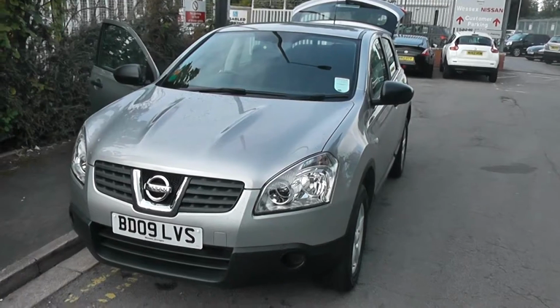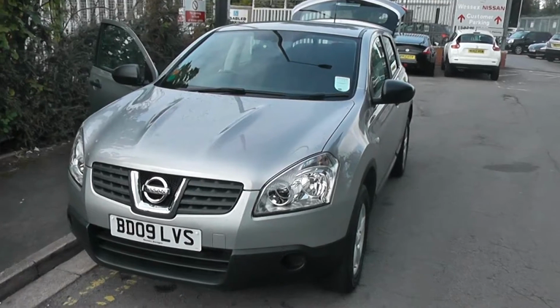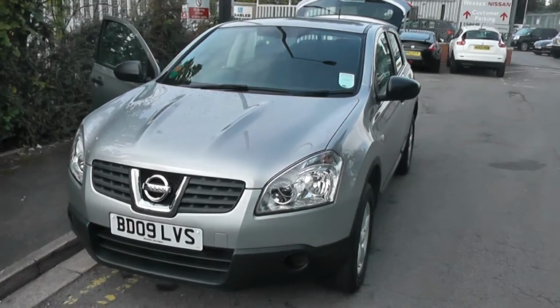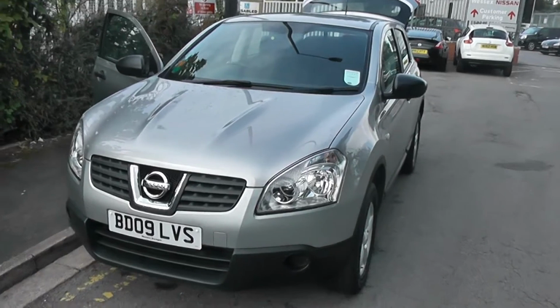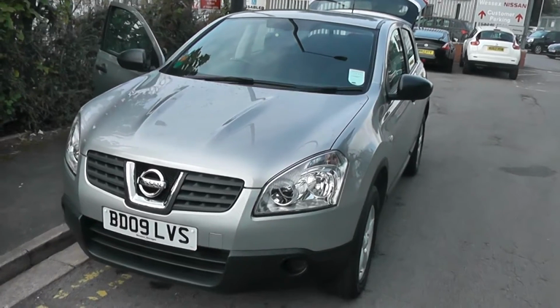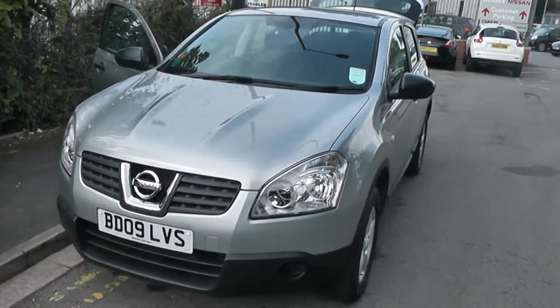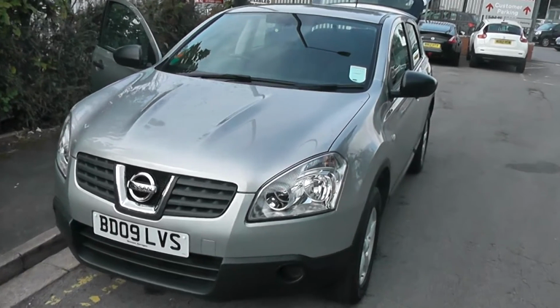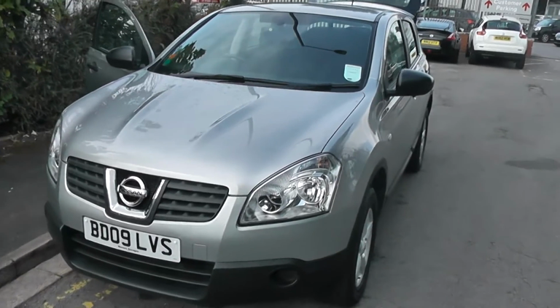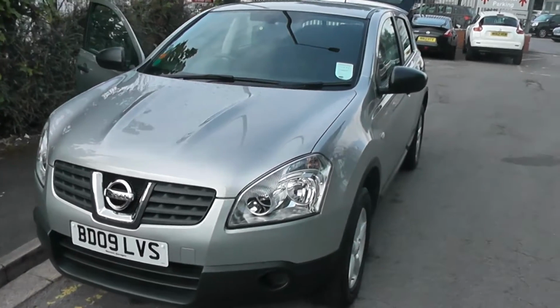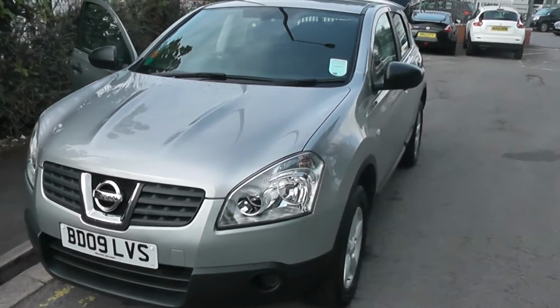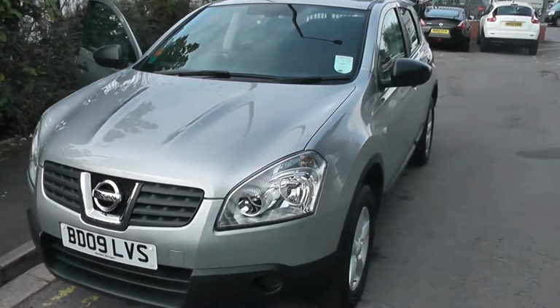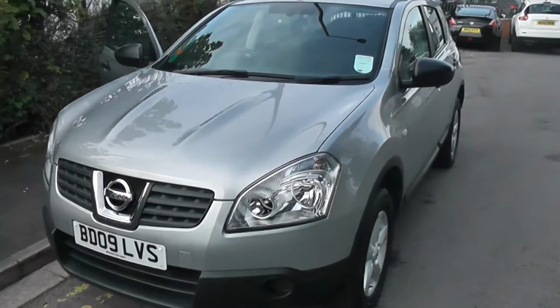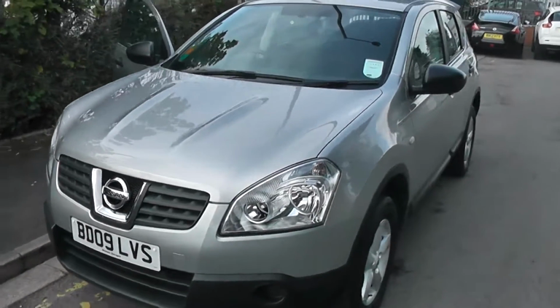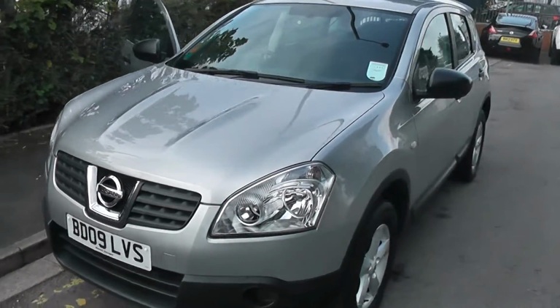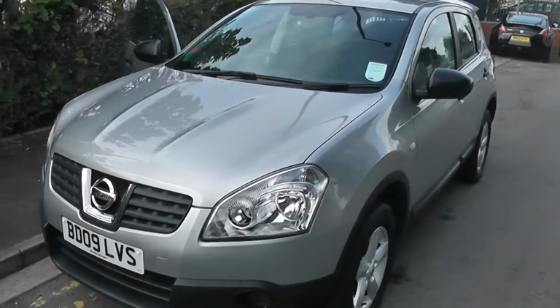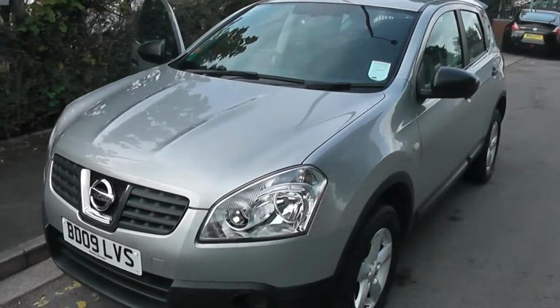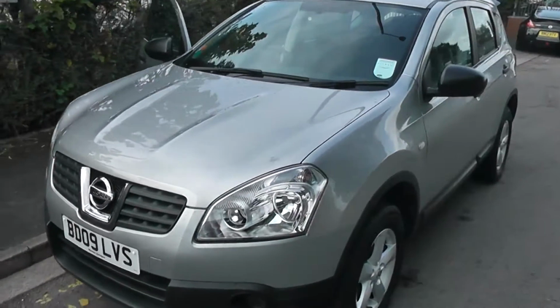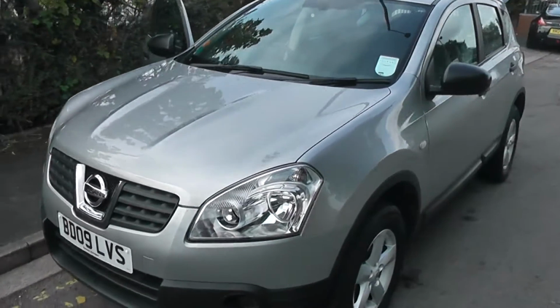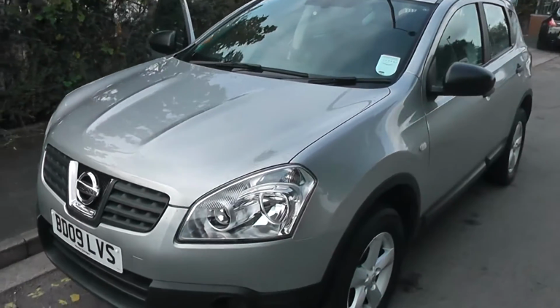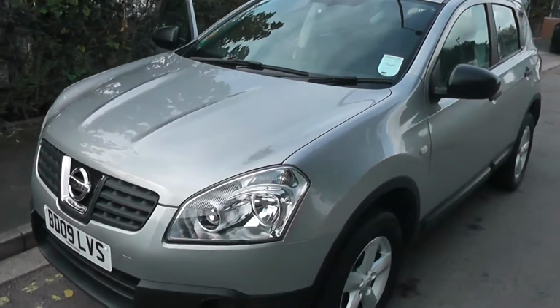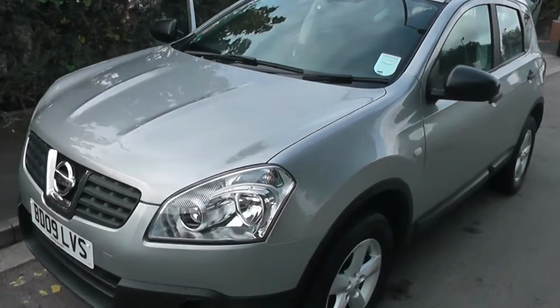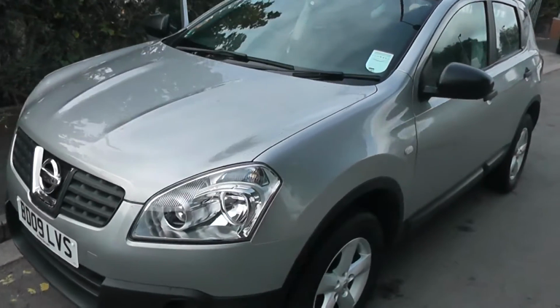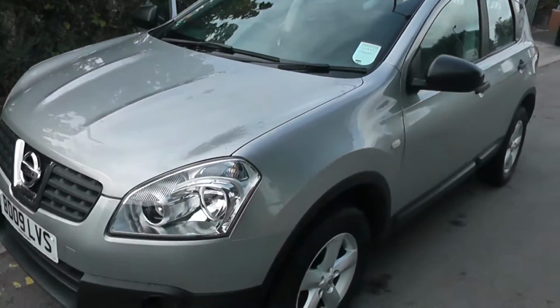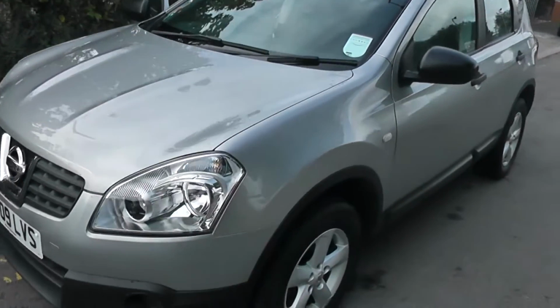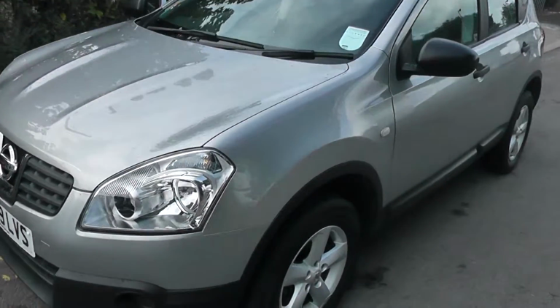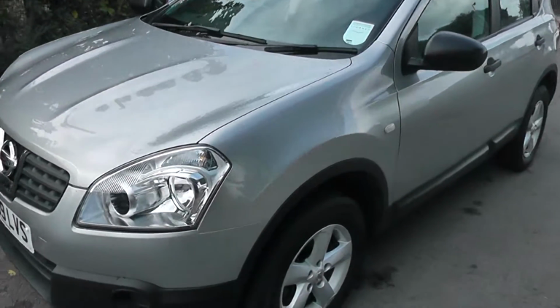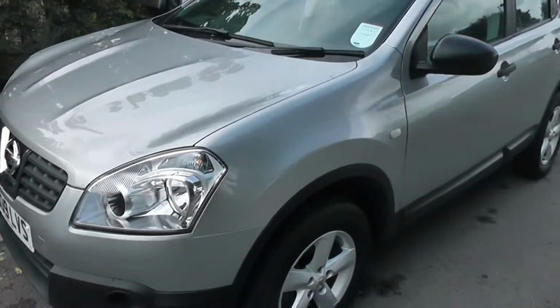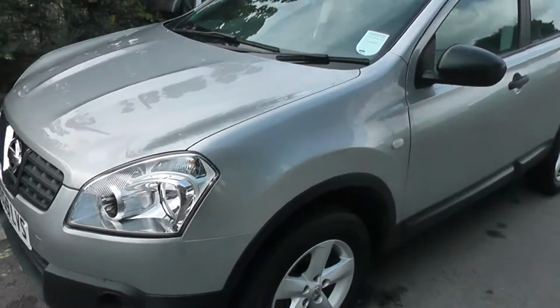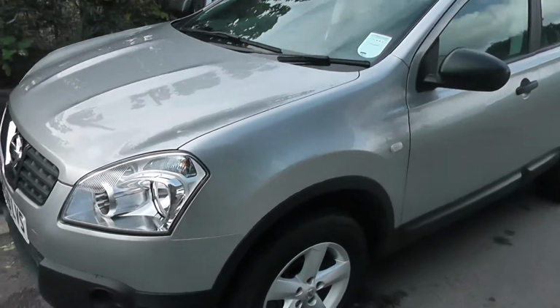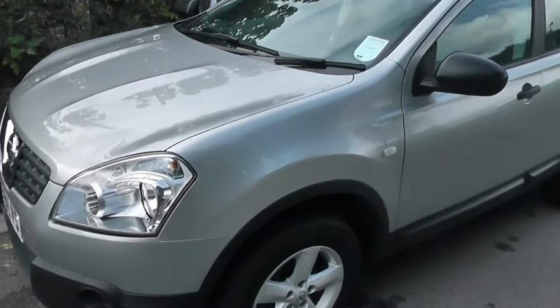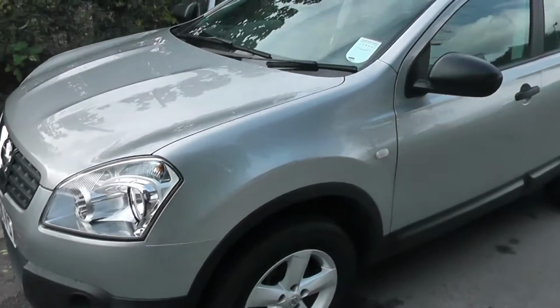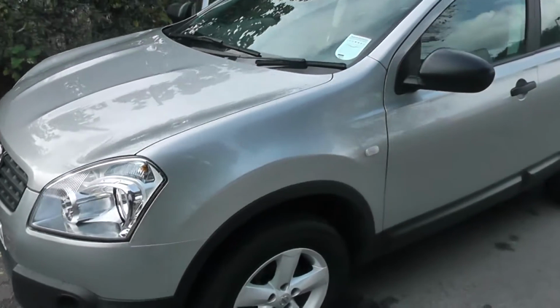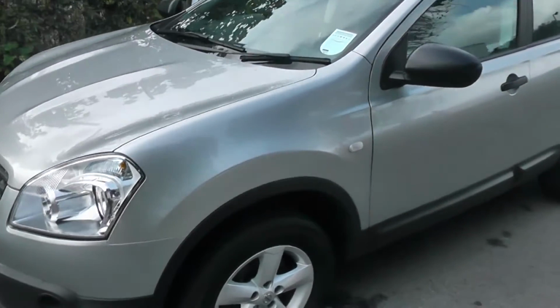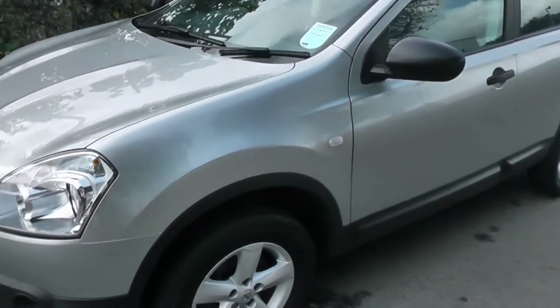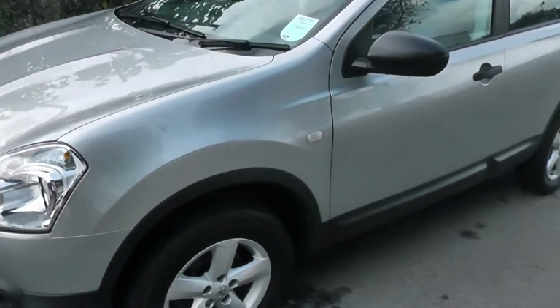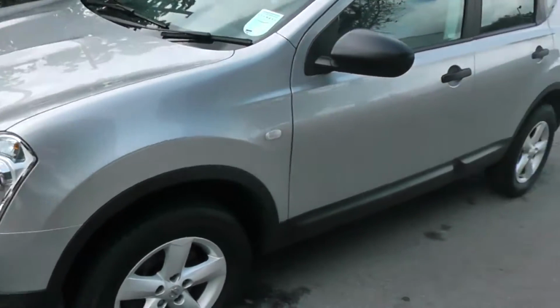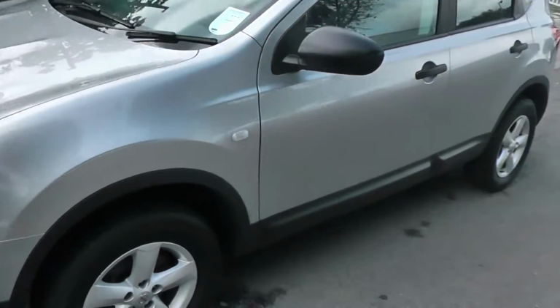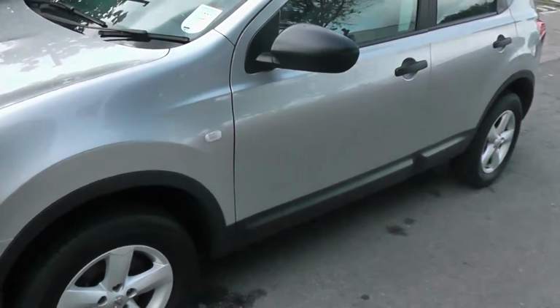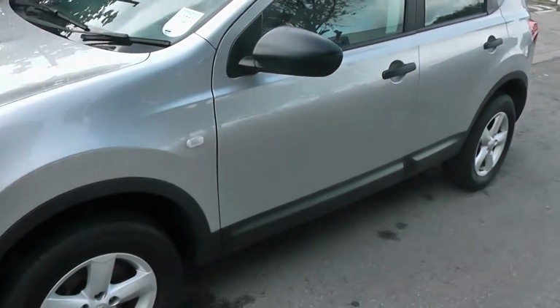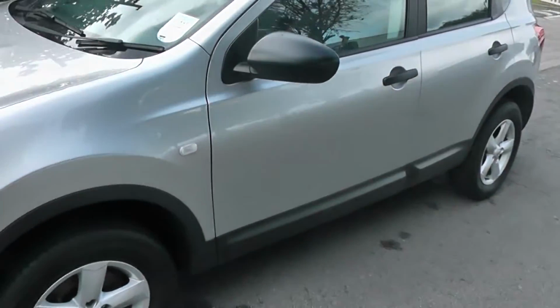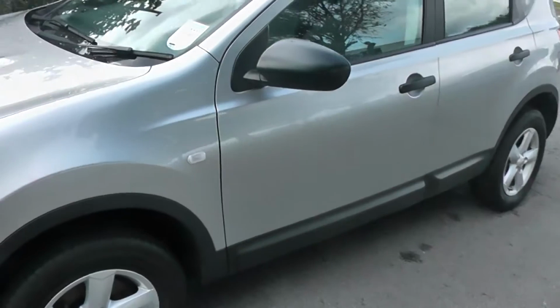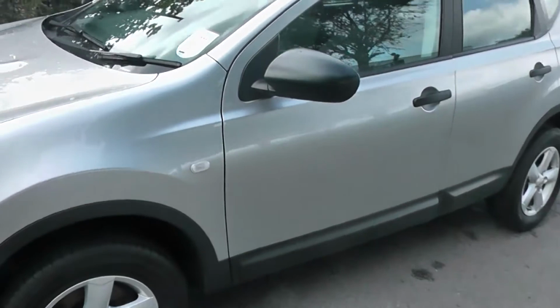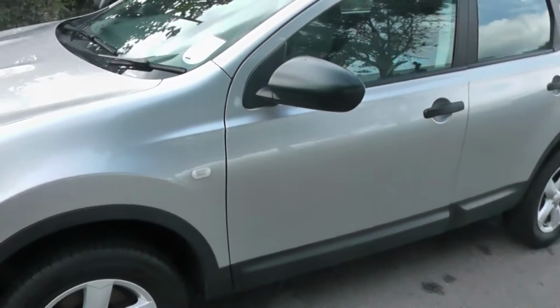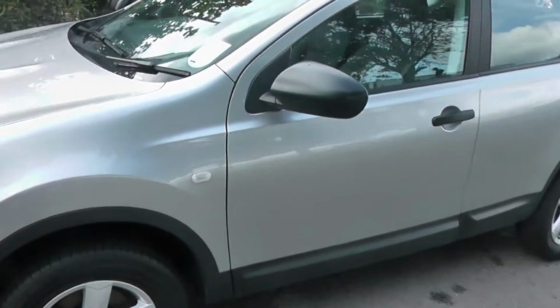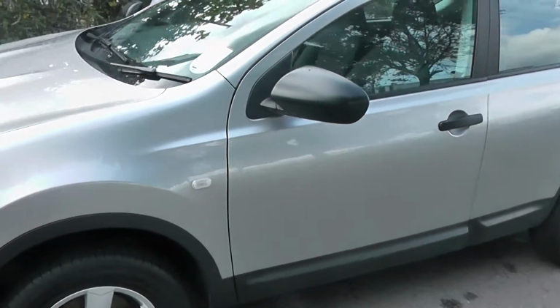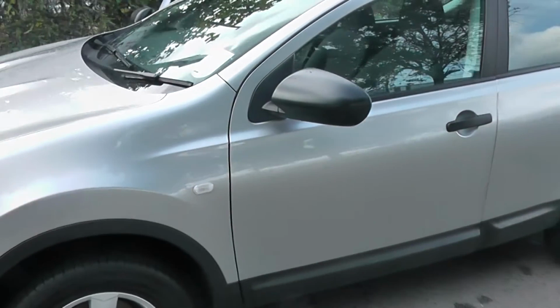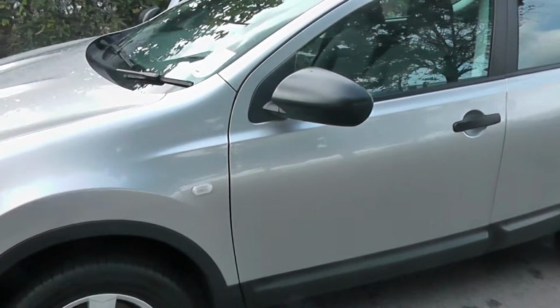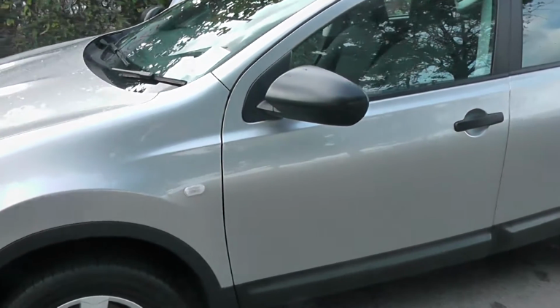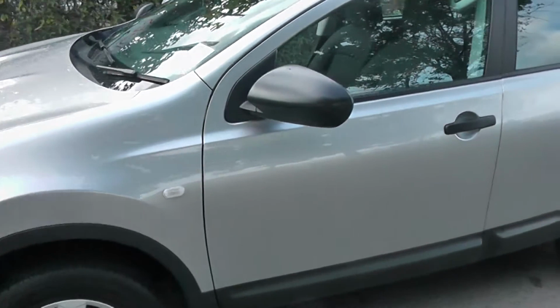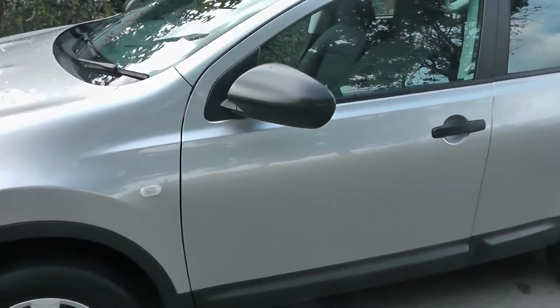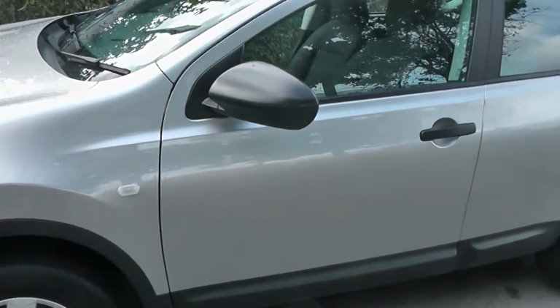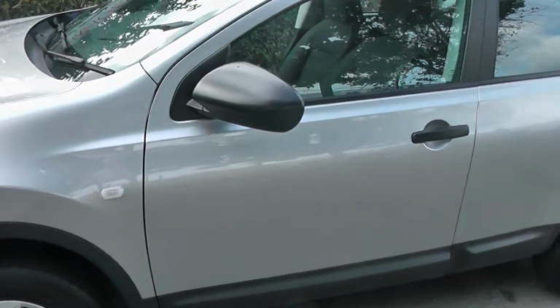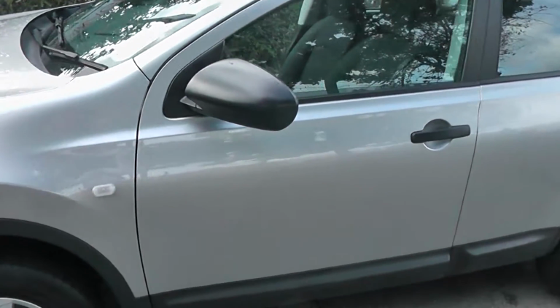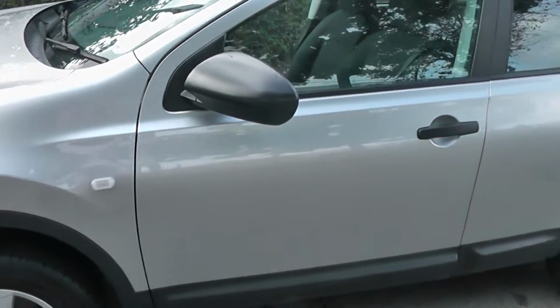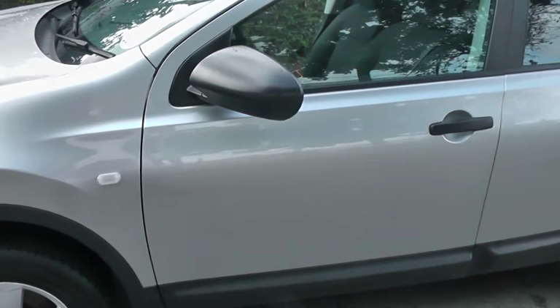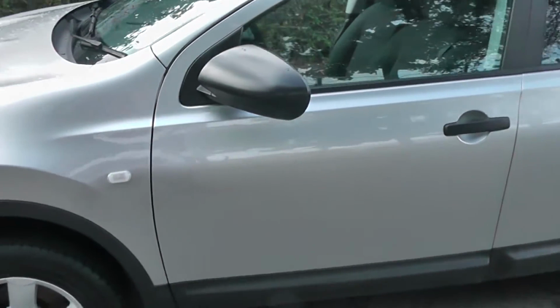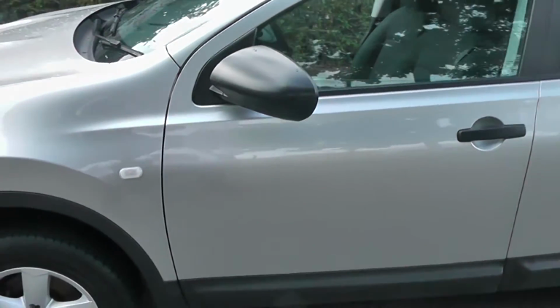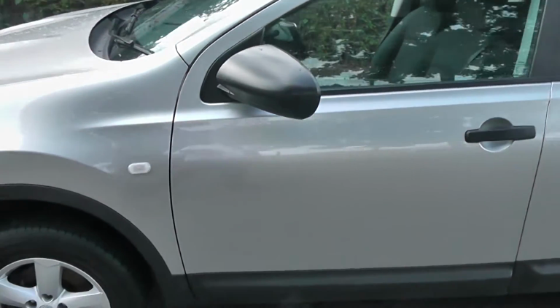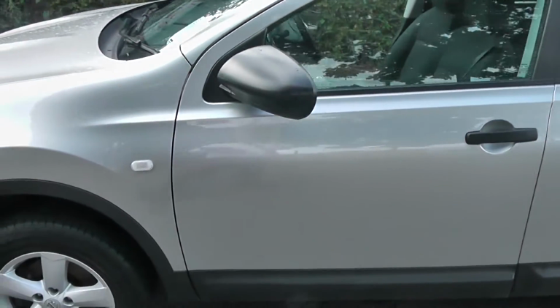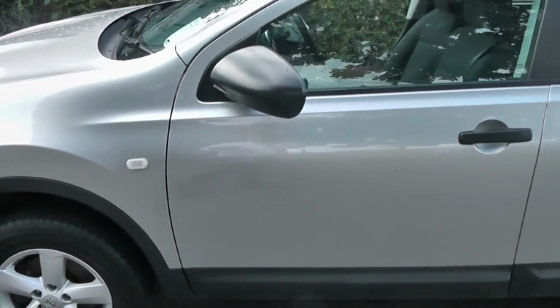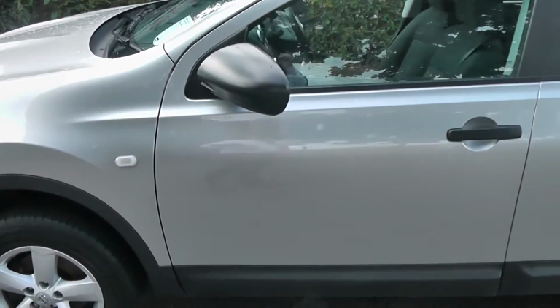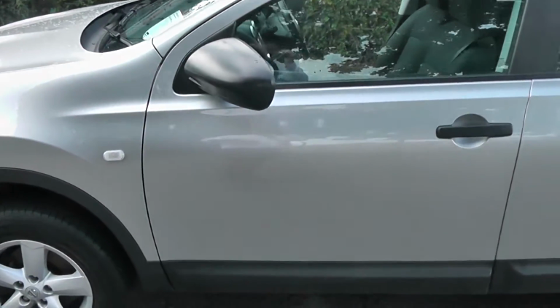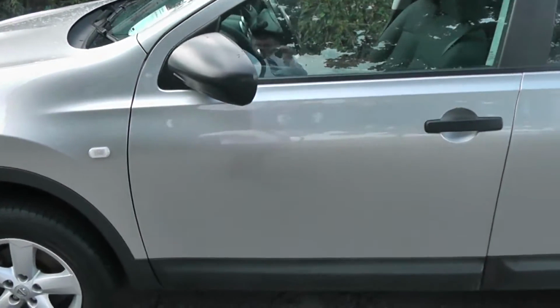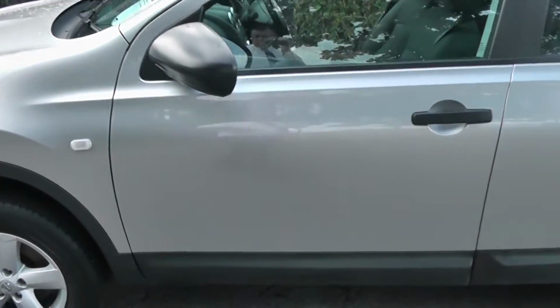Welcome to Wessex Garages on Pennywell Road in Bristol. Here we have a Nissan Qashqai Visia in silver.